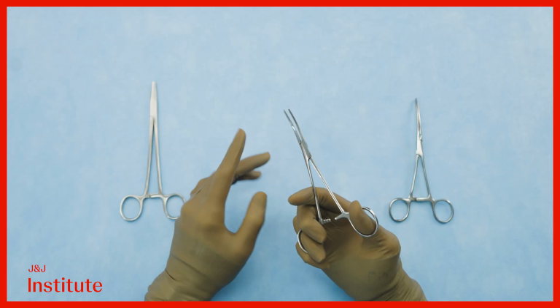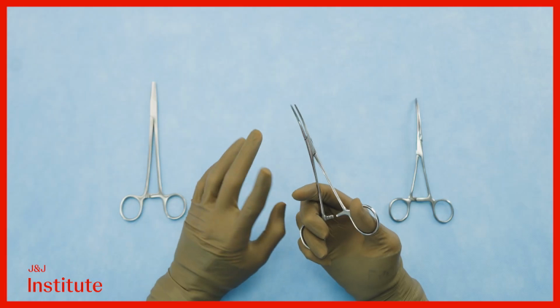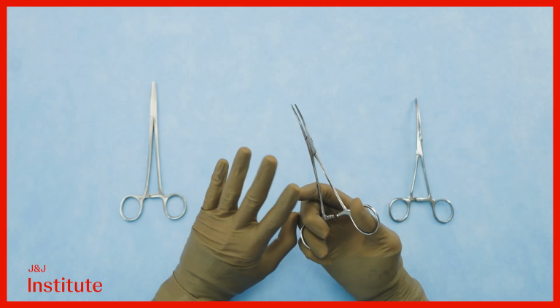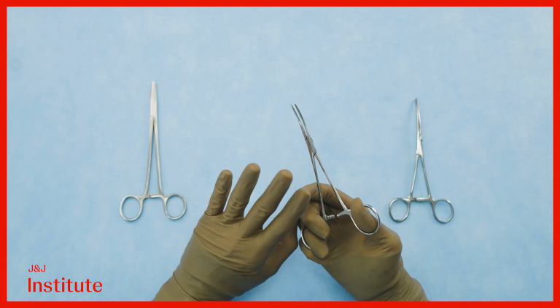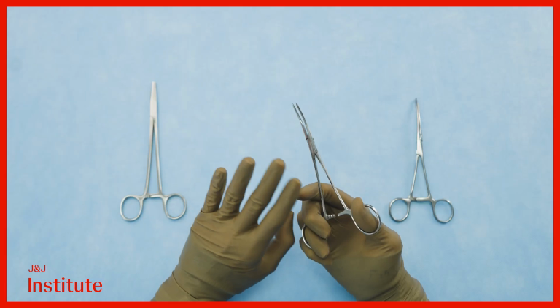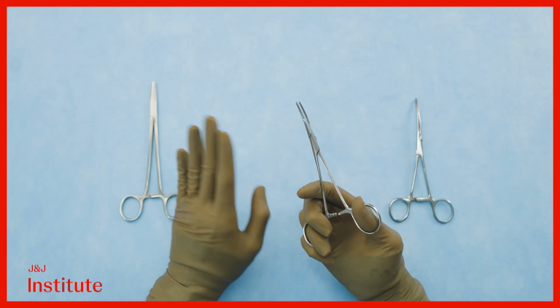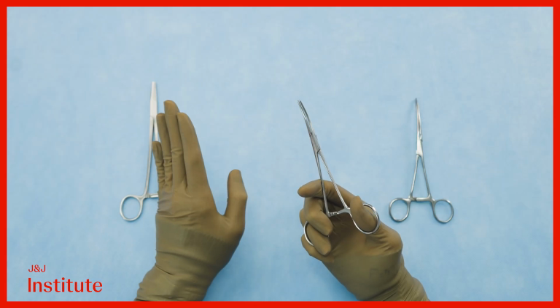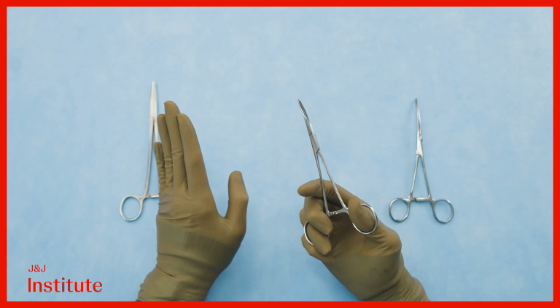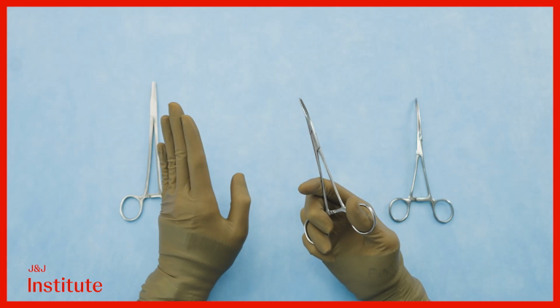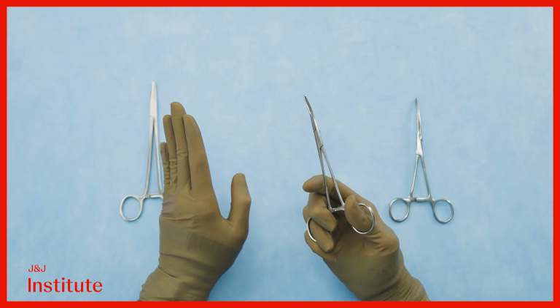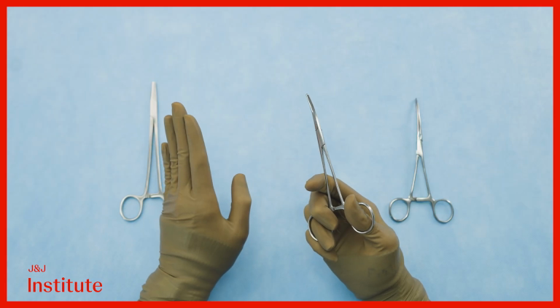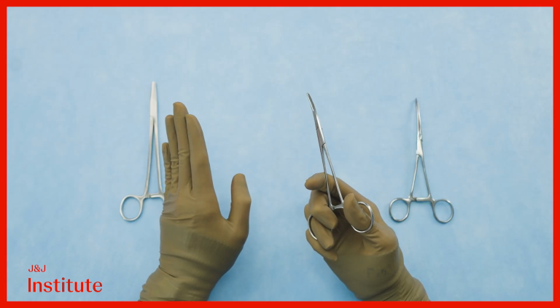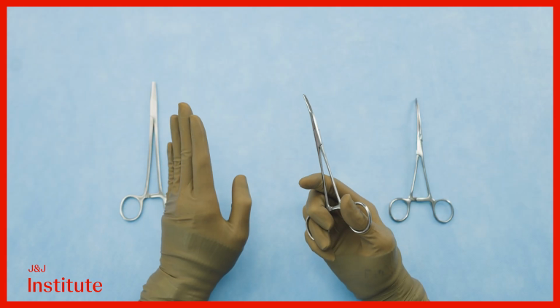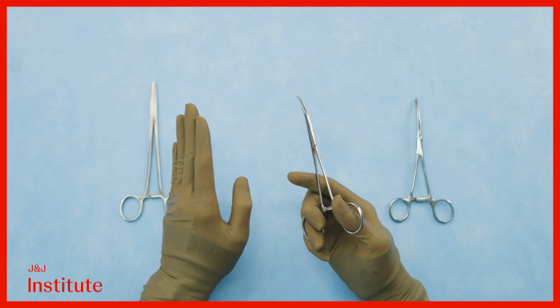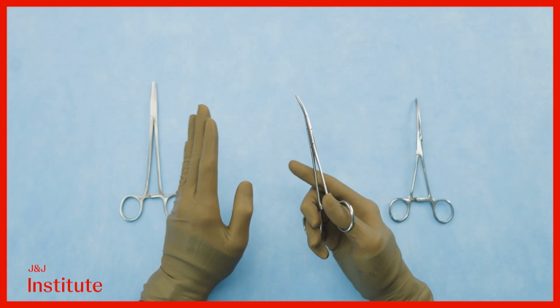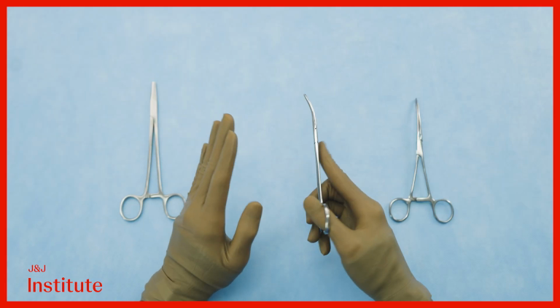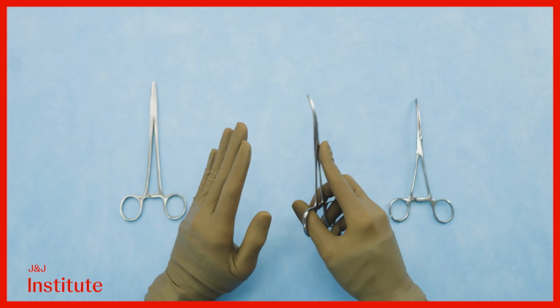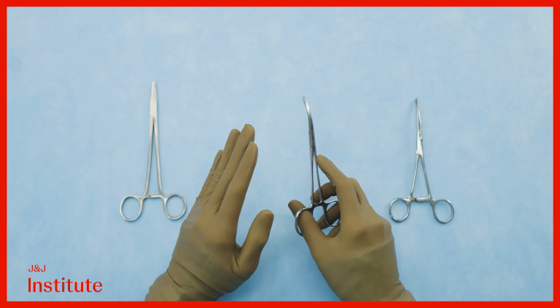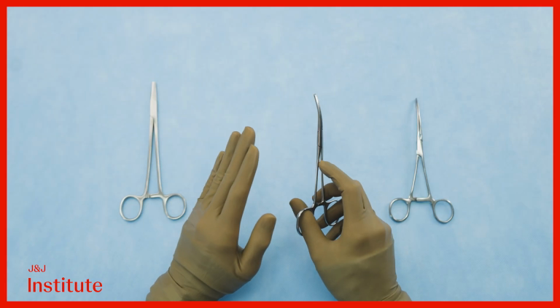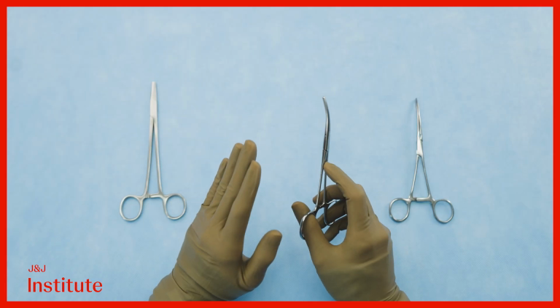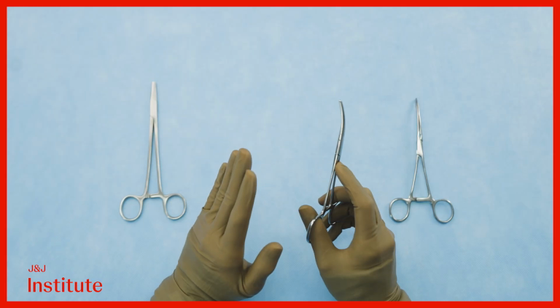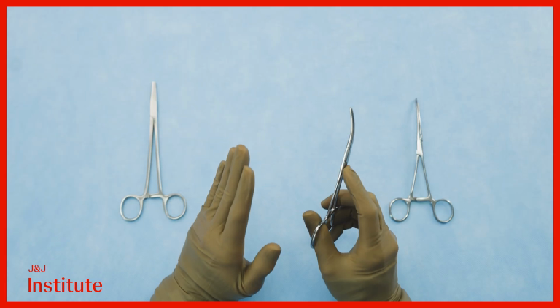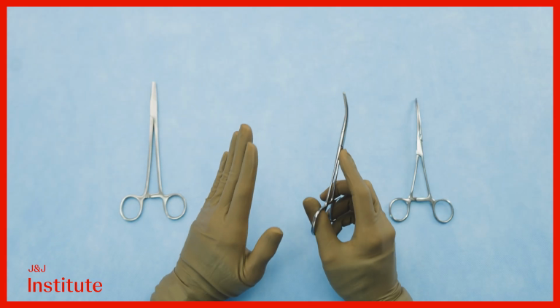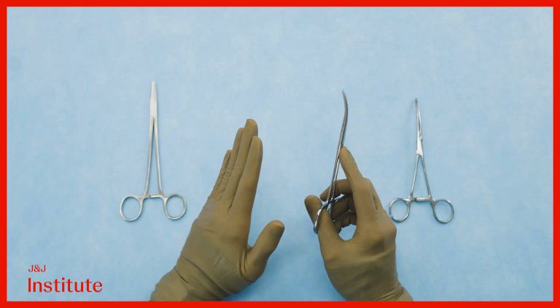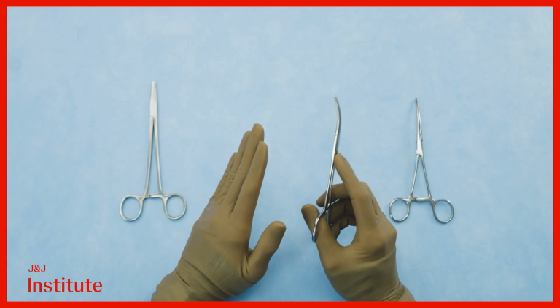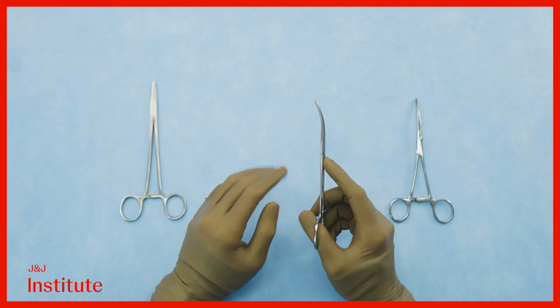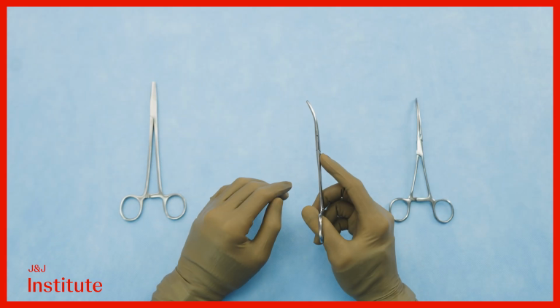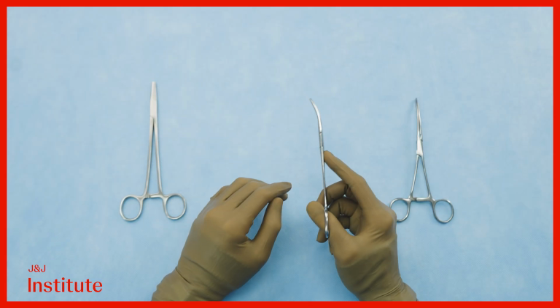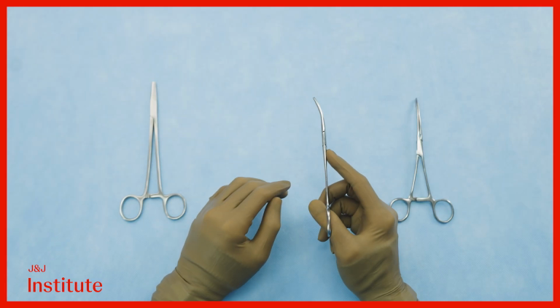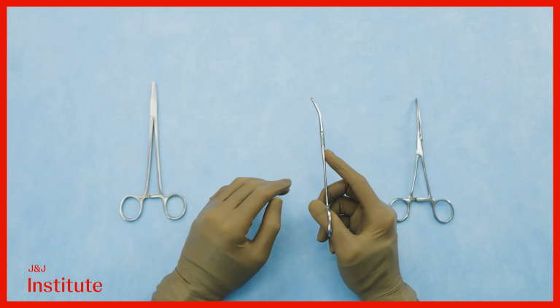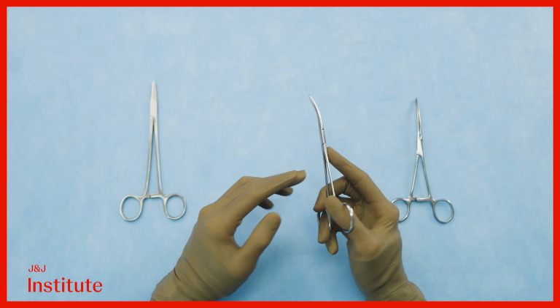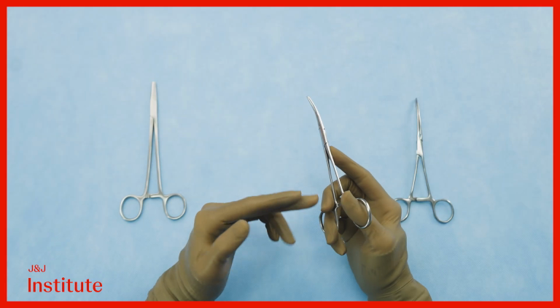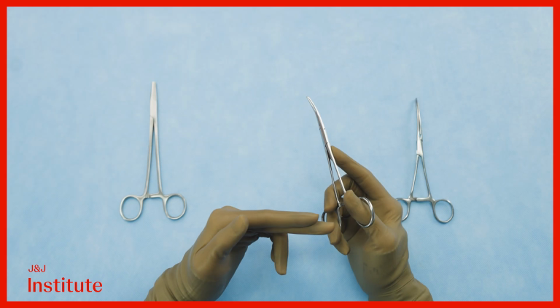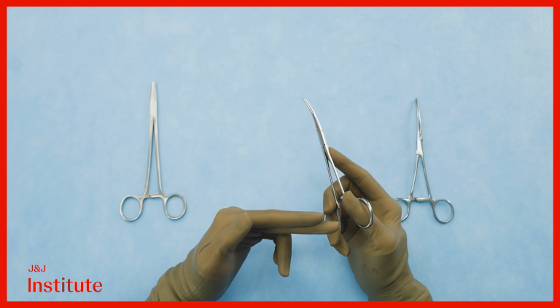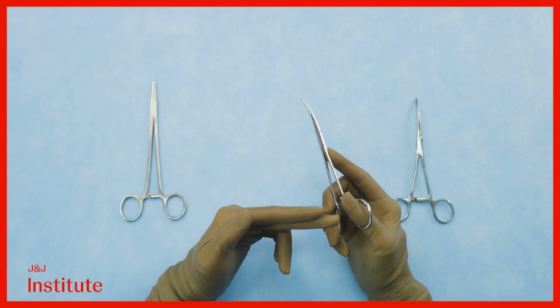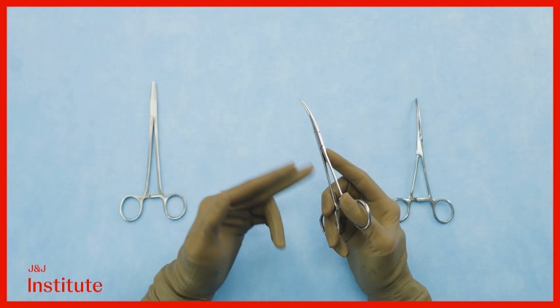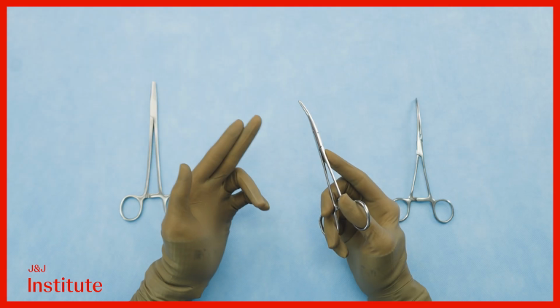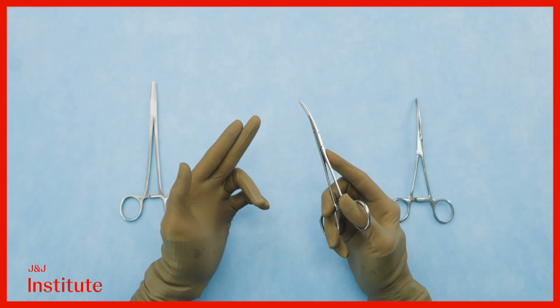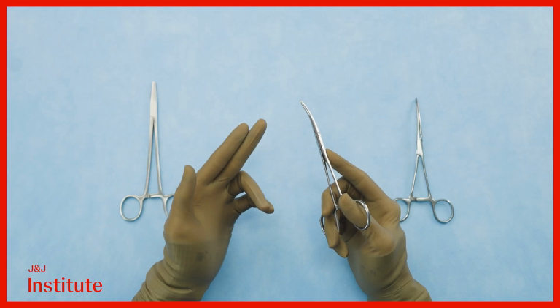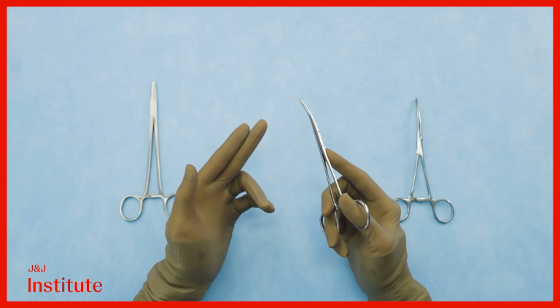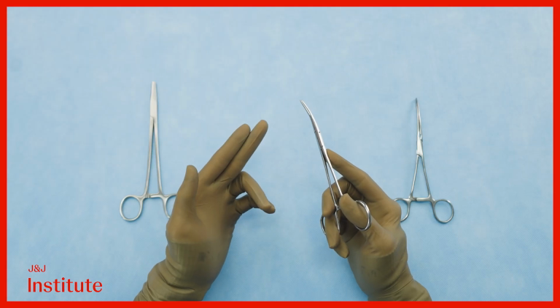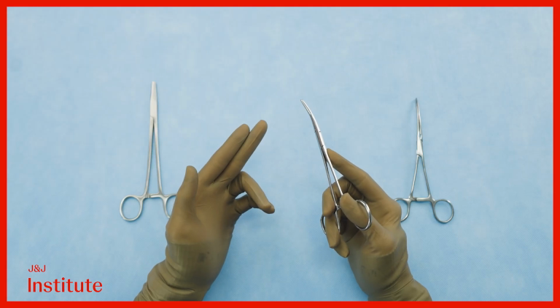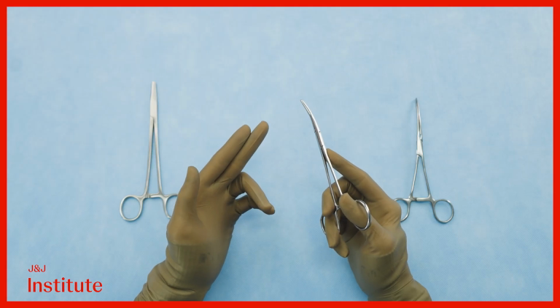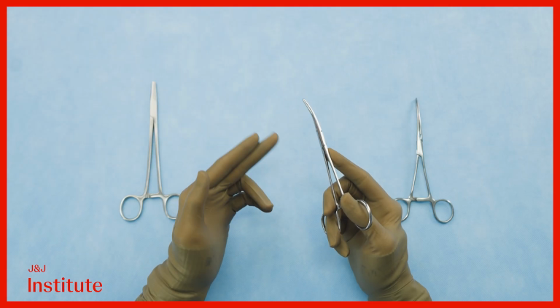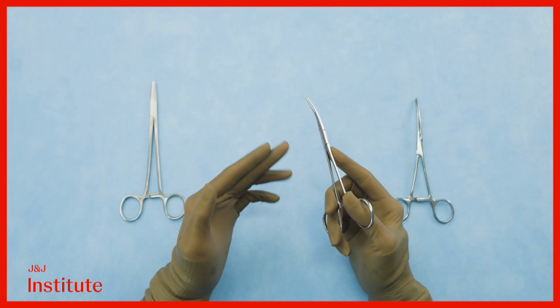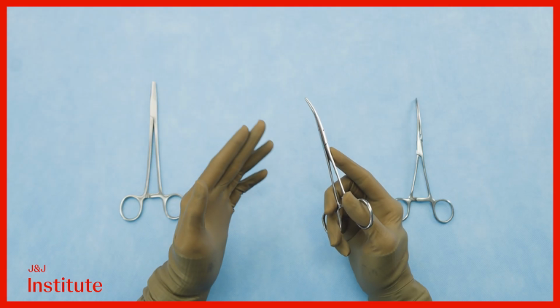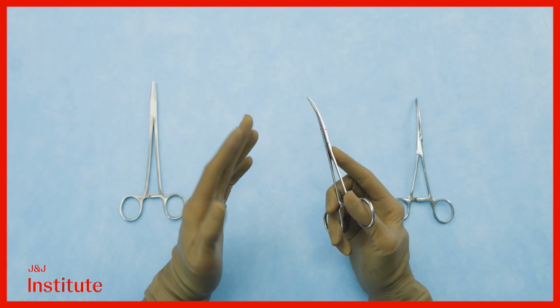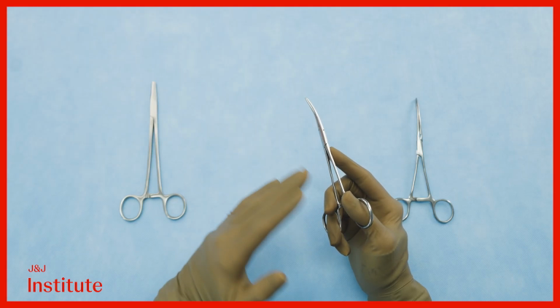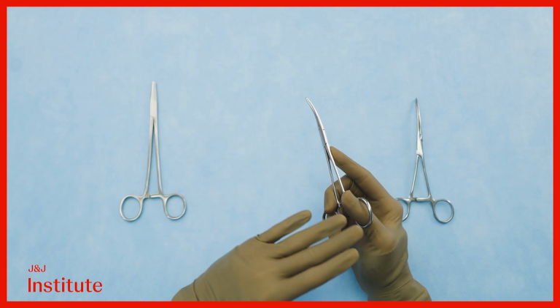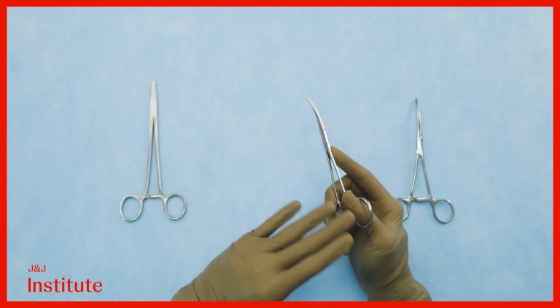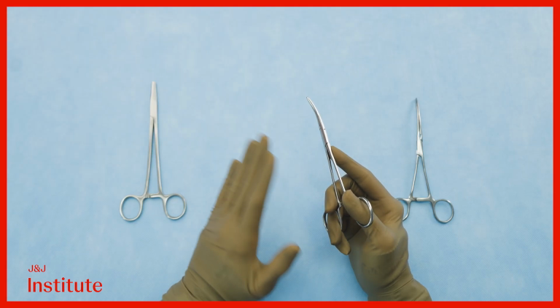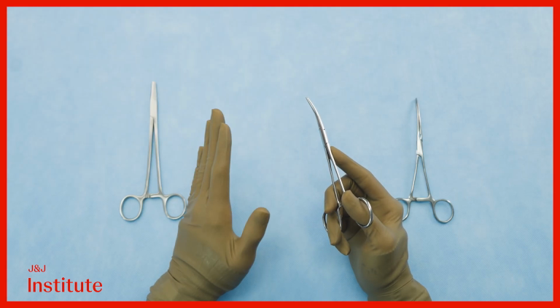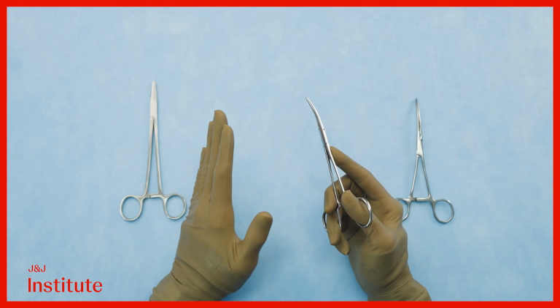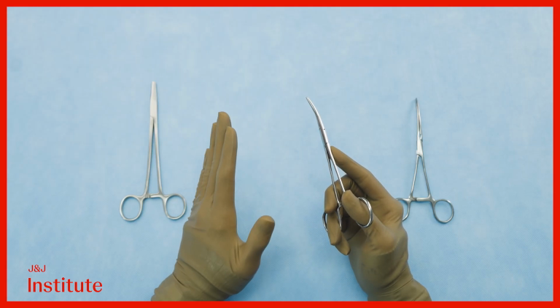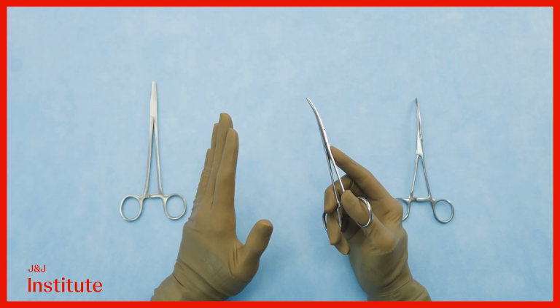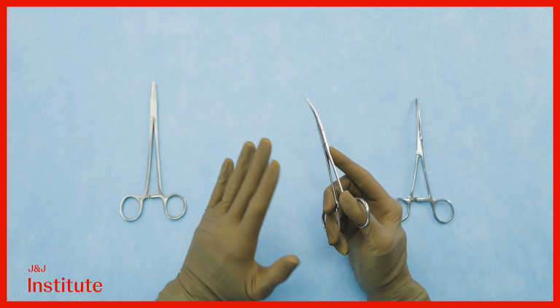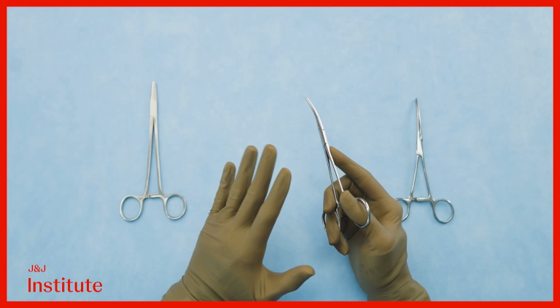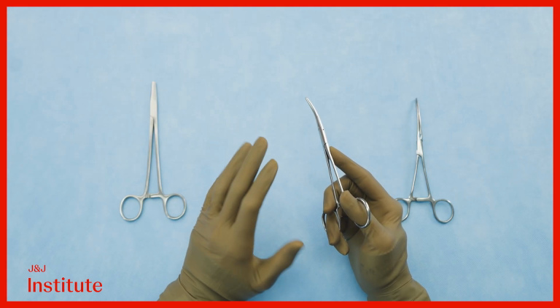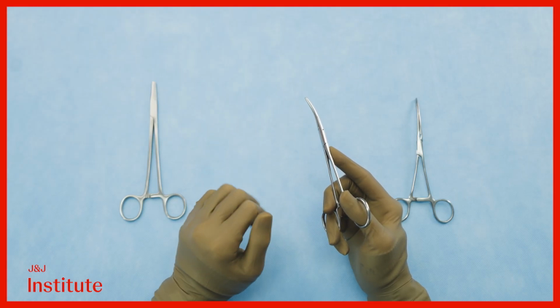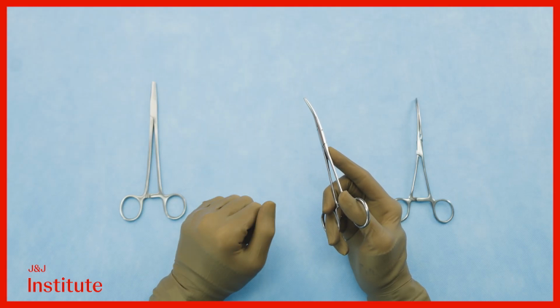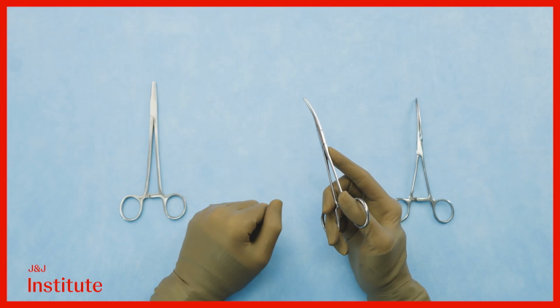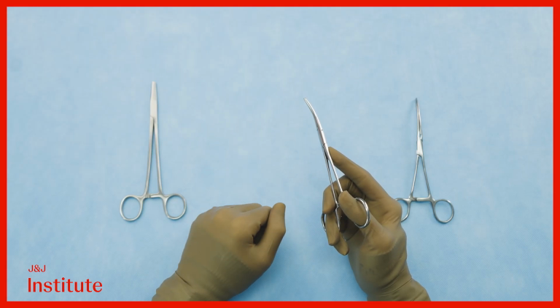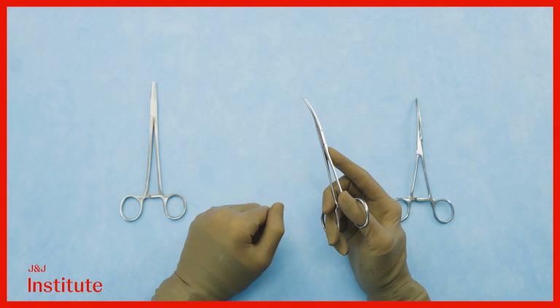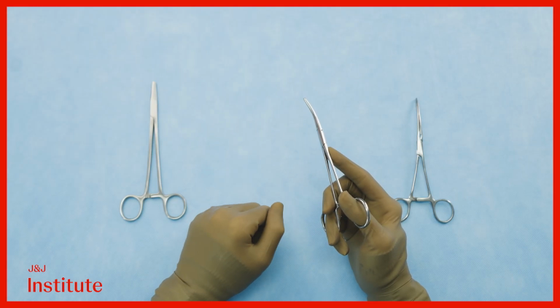Do not concern yourself too much with the exact names of the instruments. The same instrument may go by several names across the world.